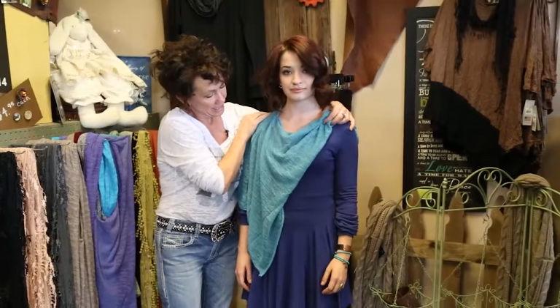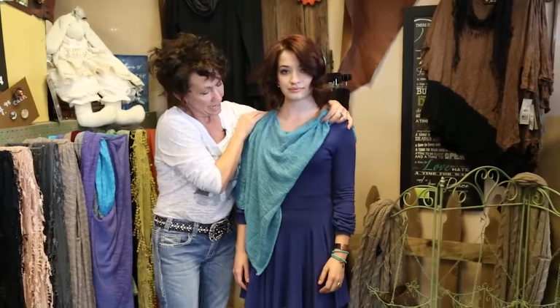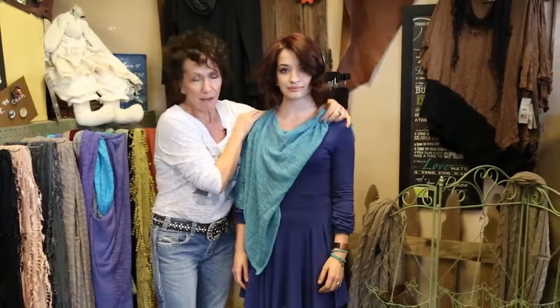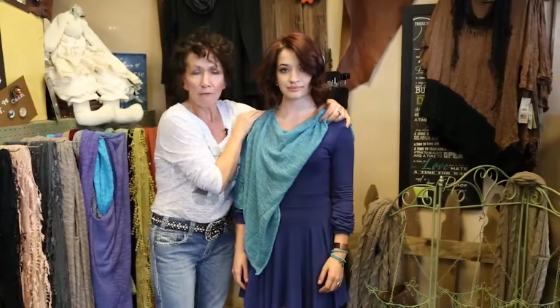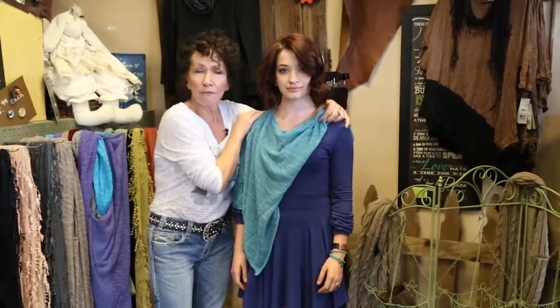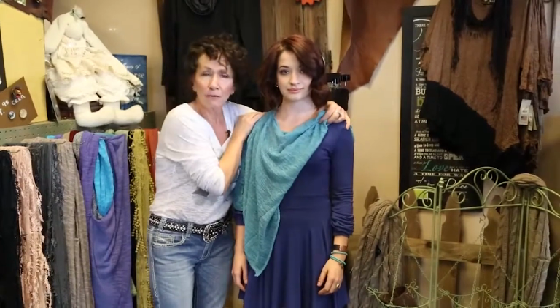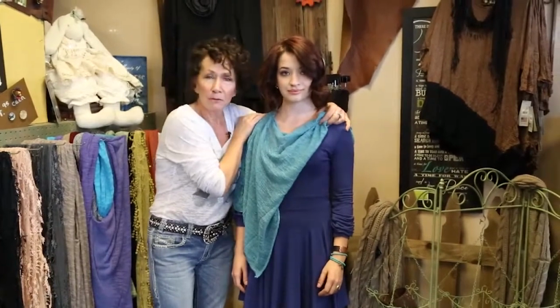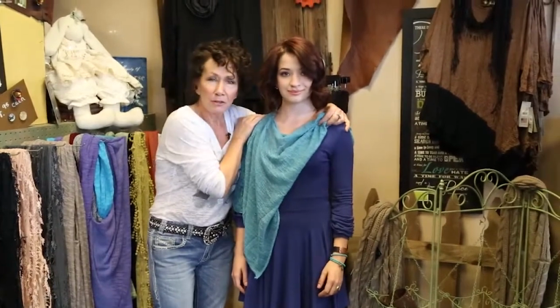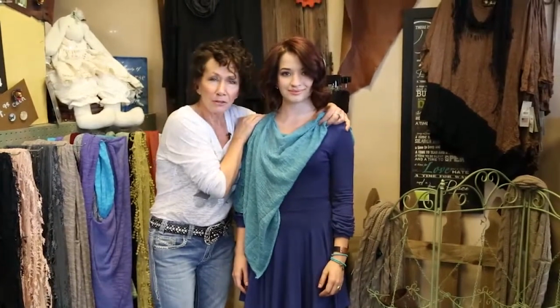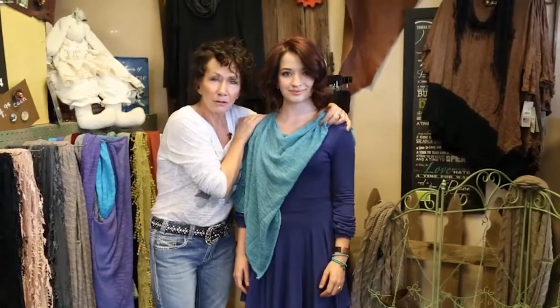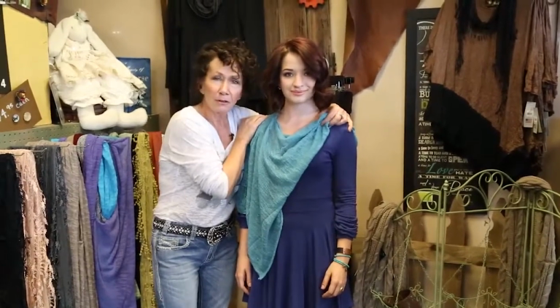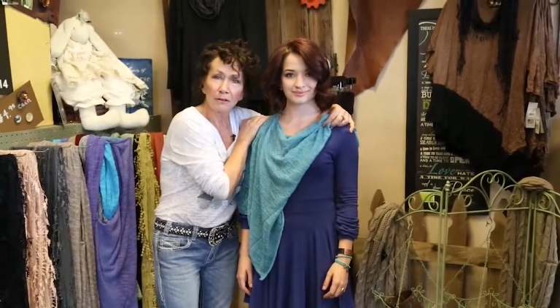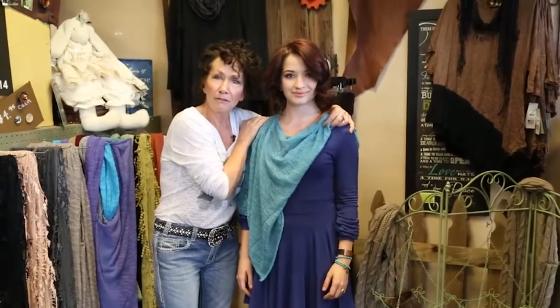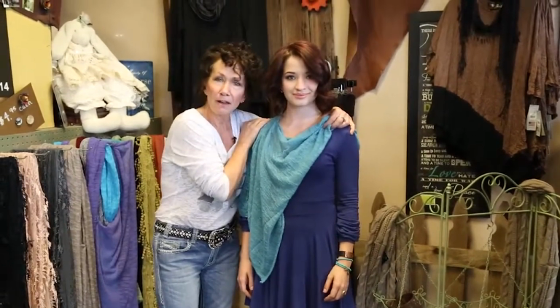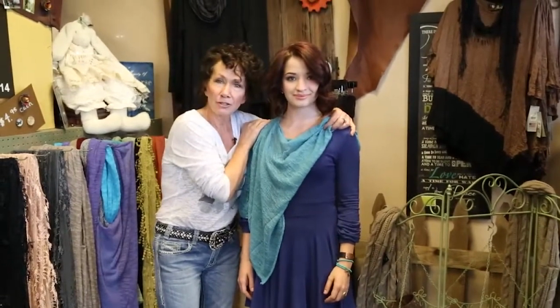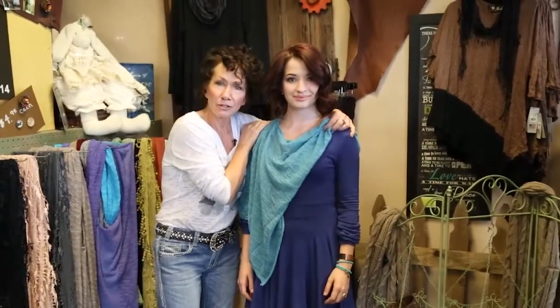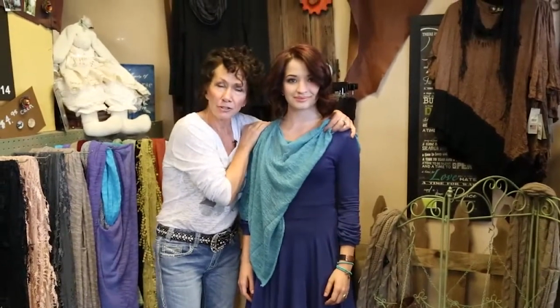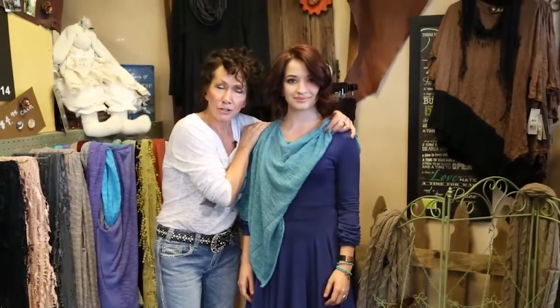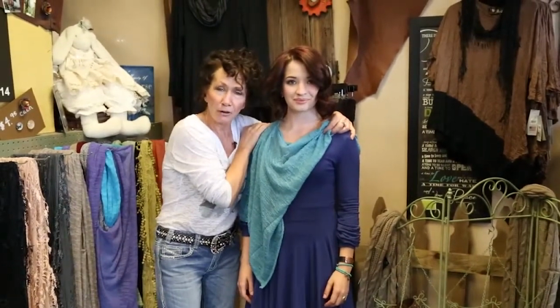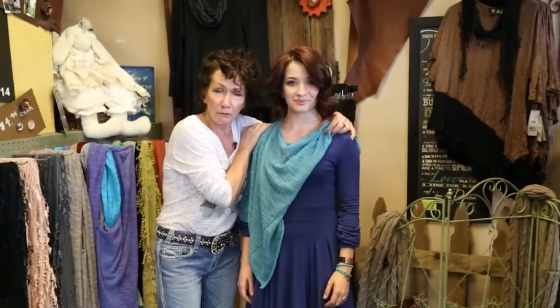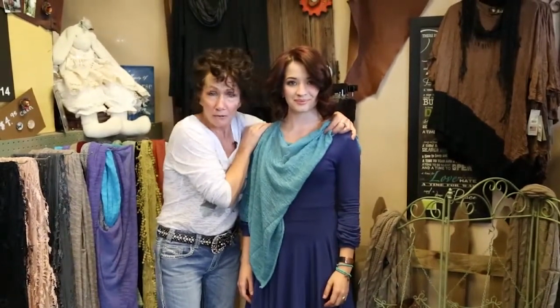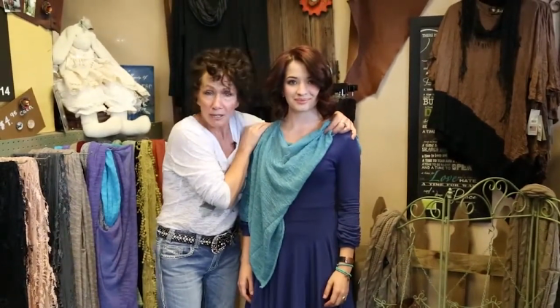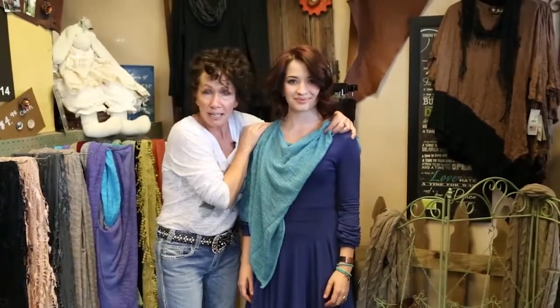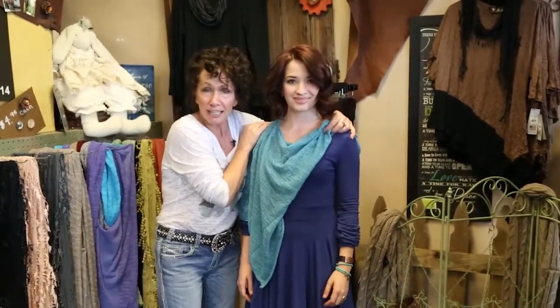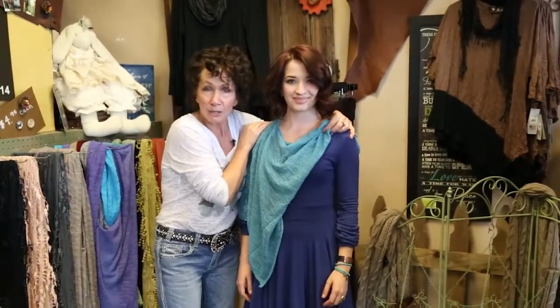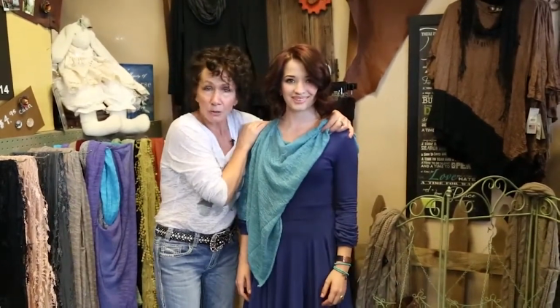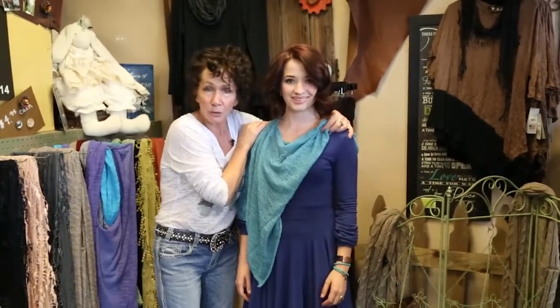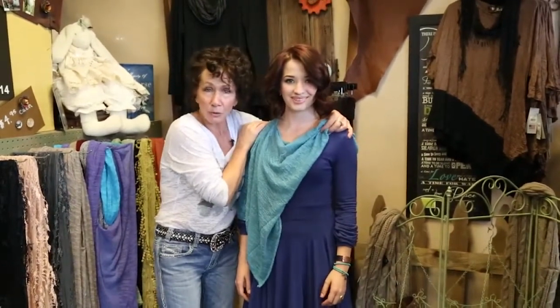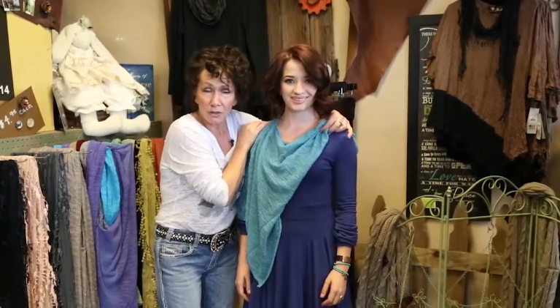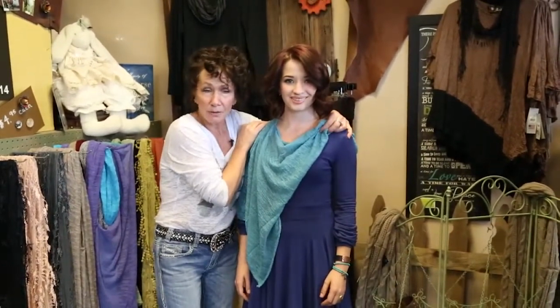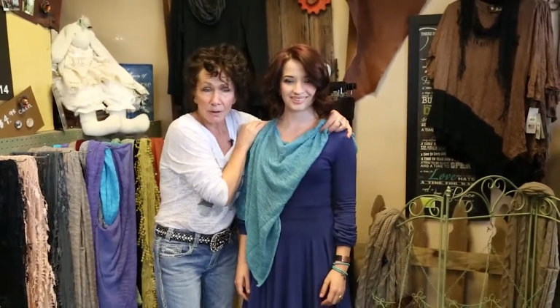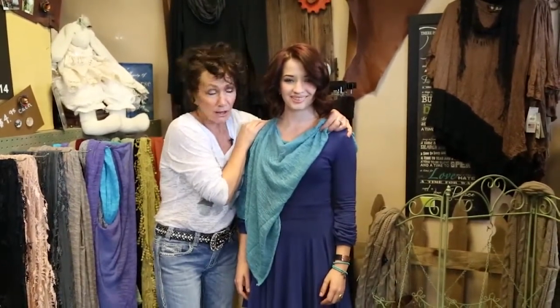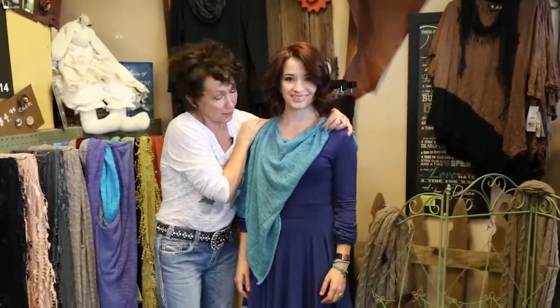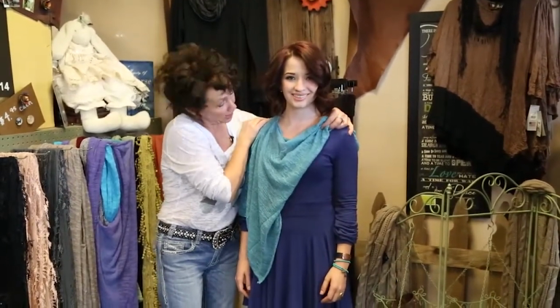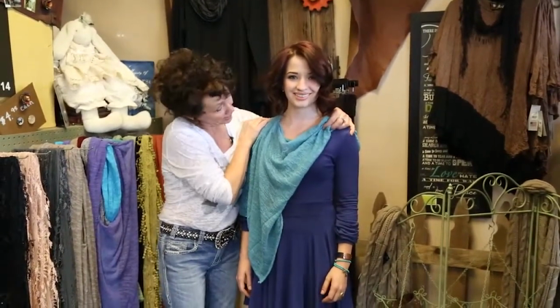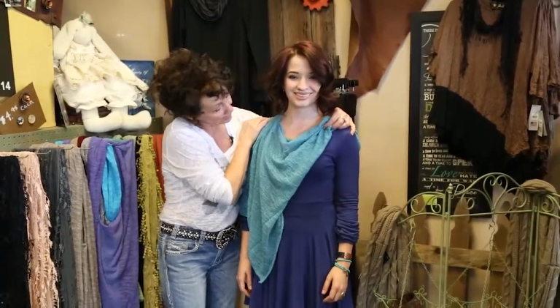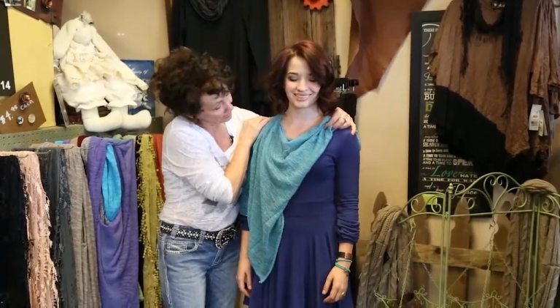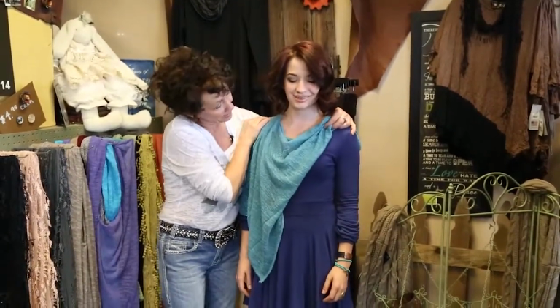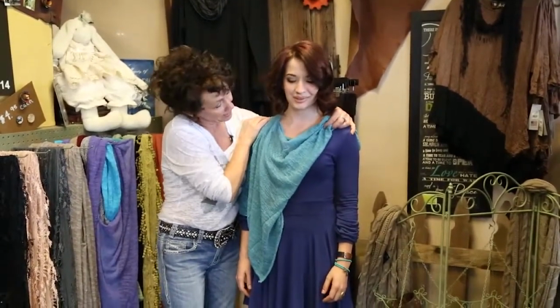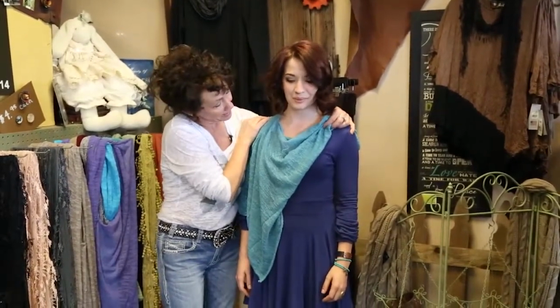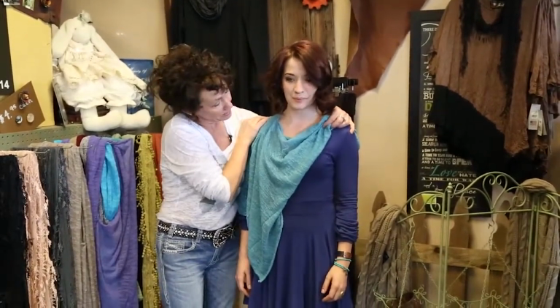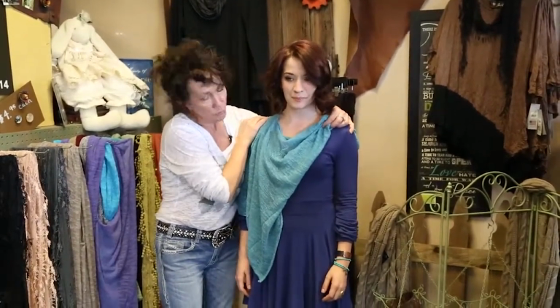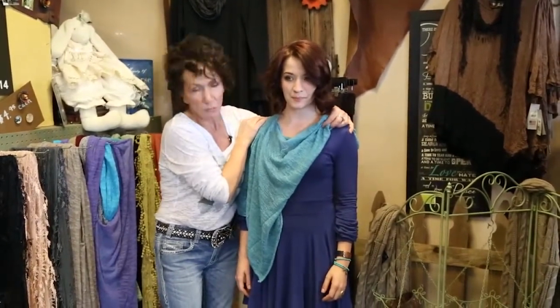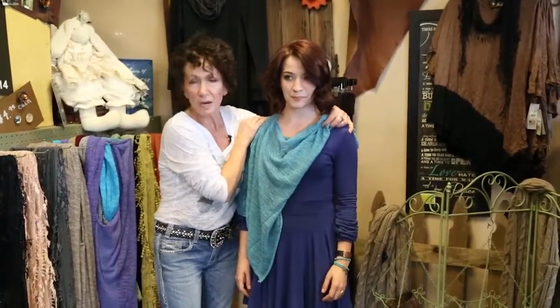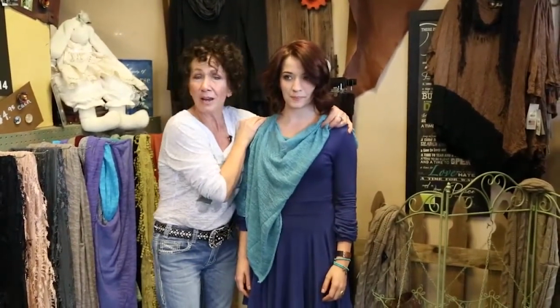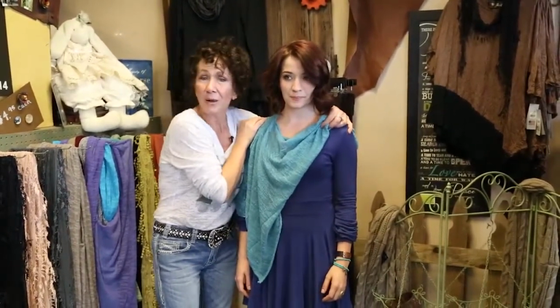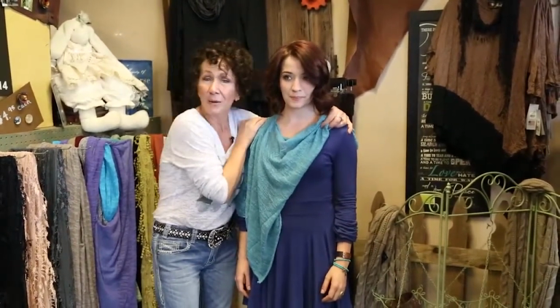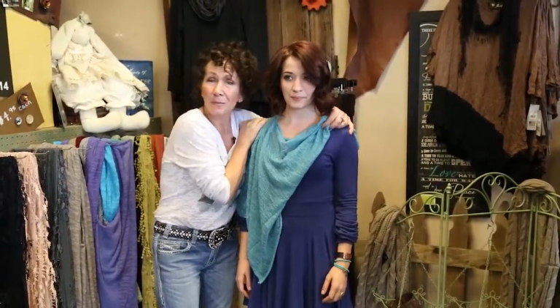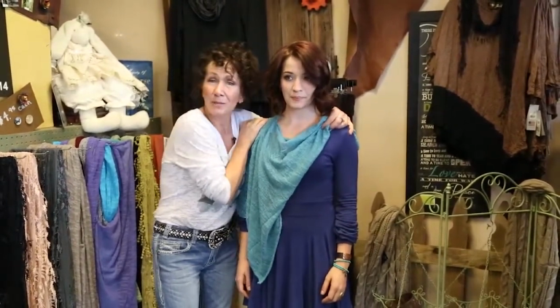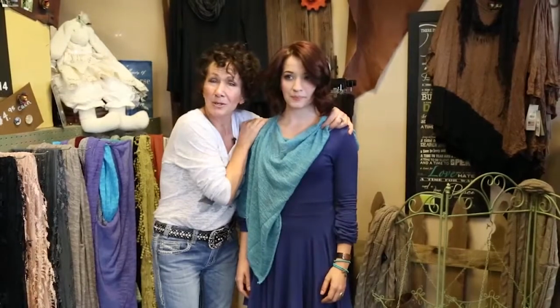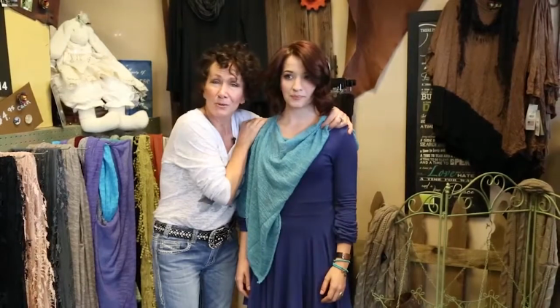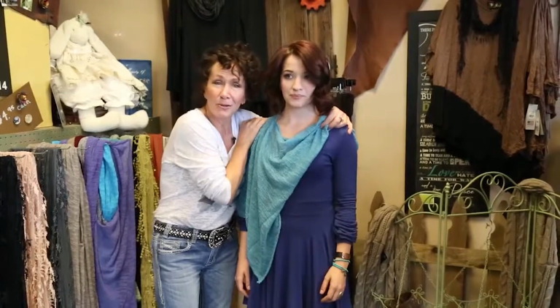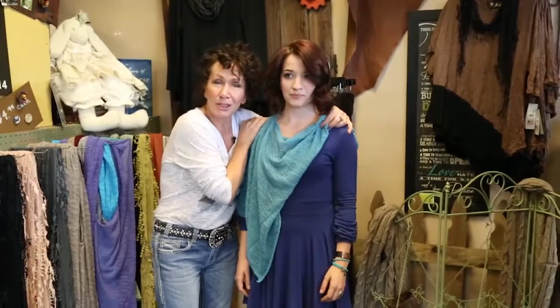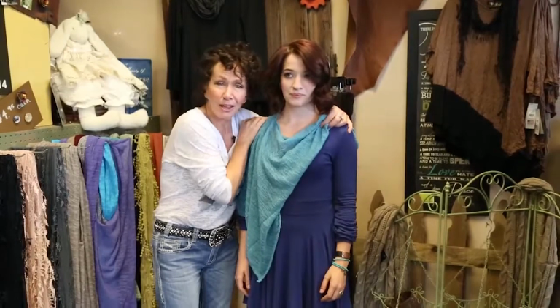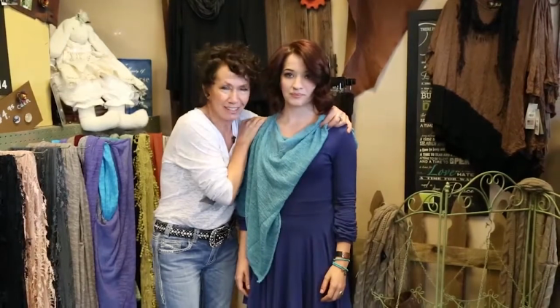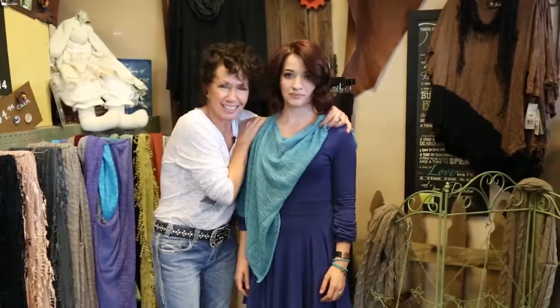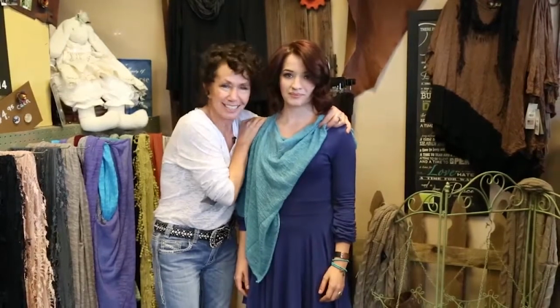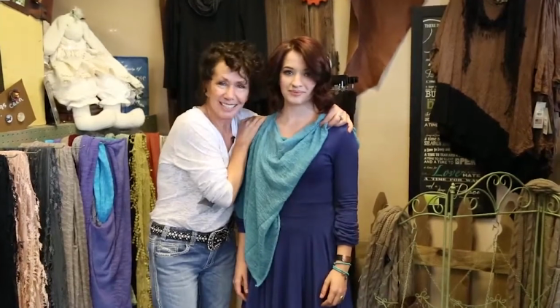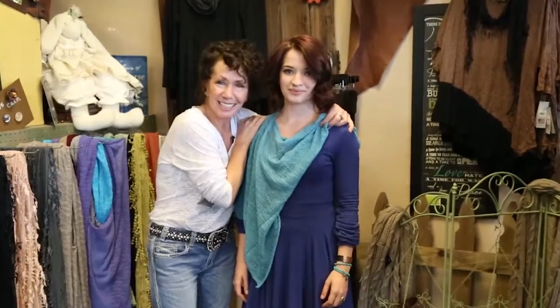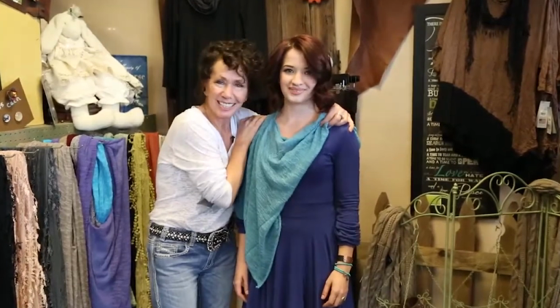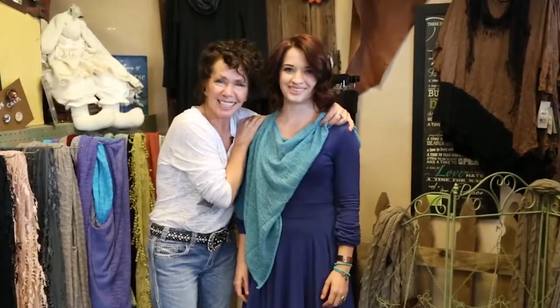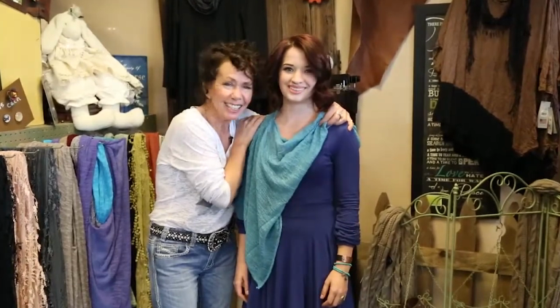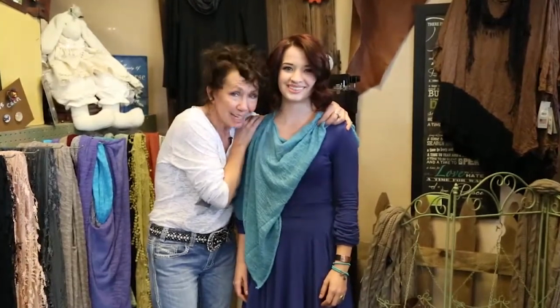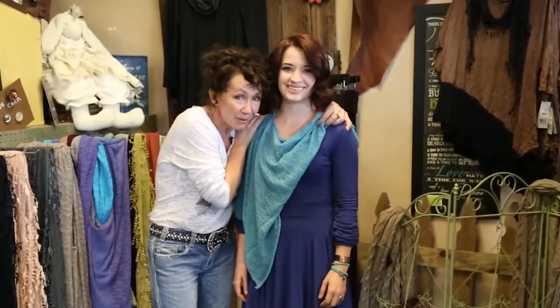Have fun with your fashion scarf. You can order them online and we hope you love it. See ya!